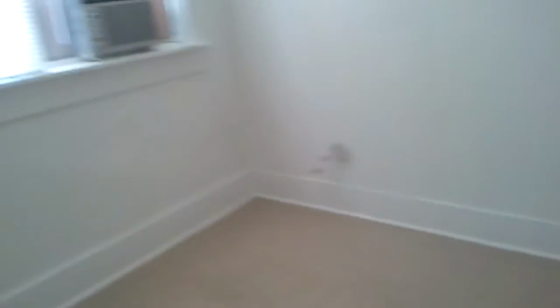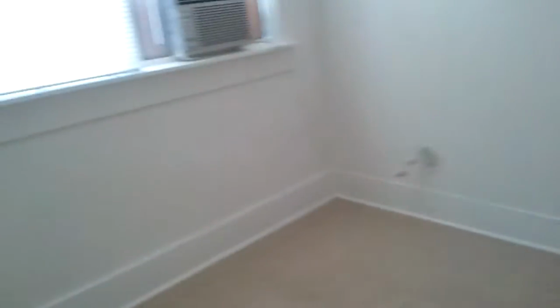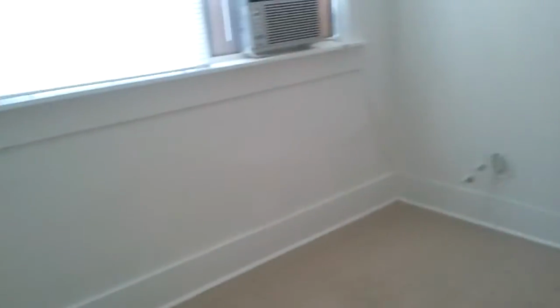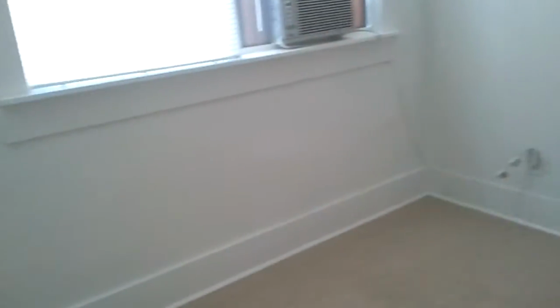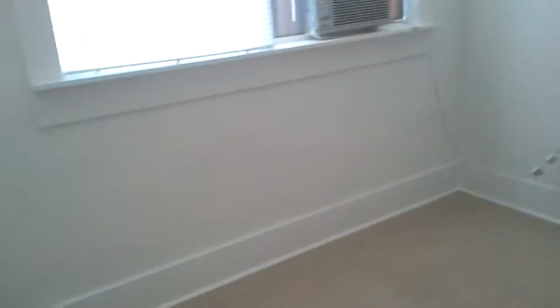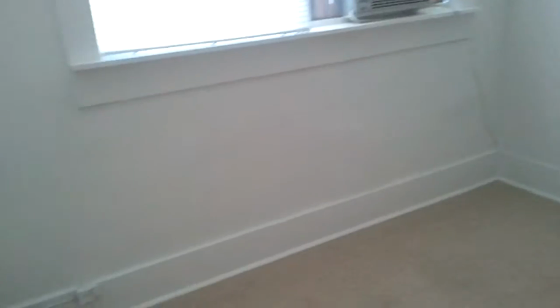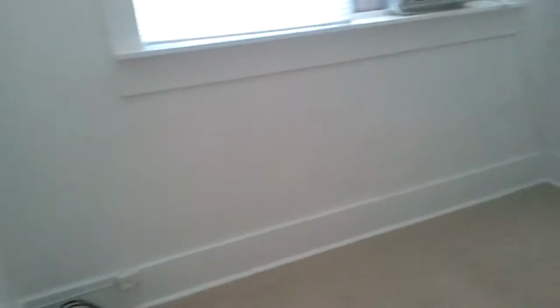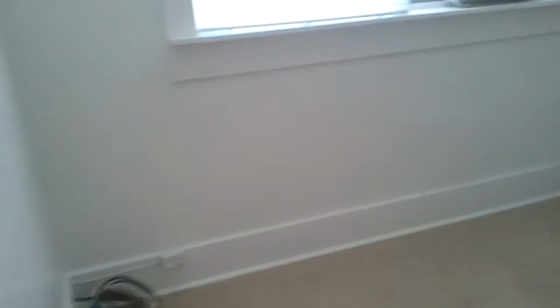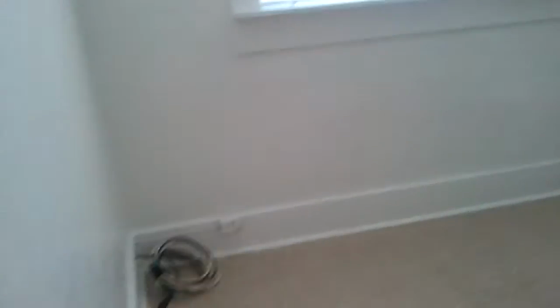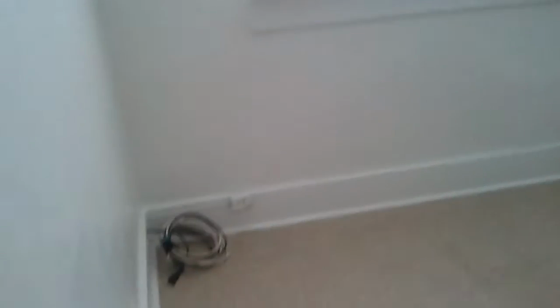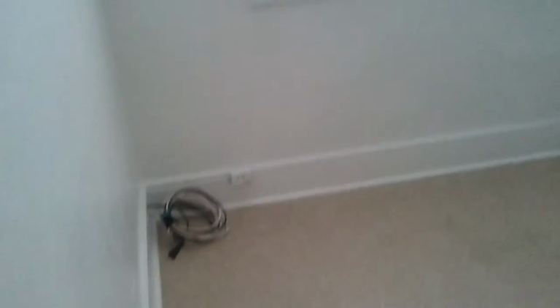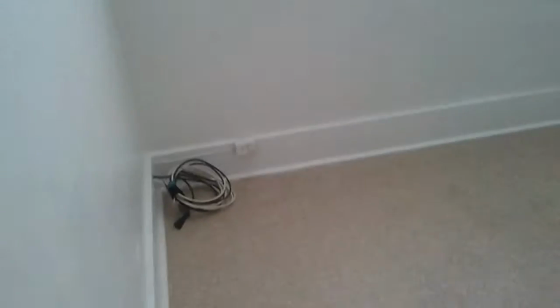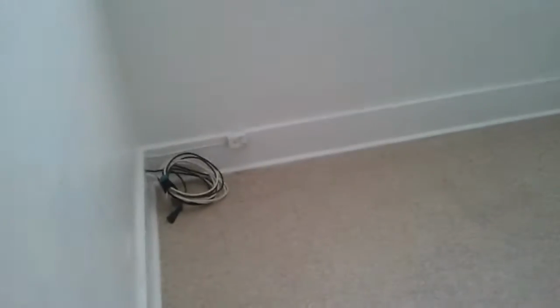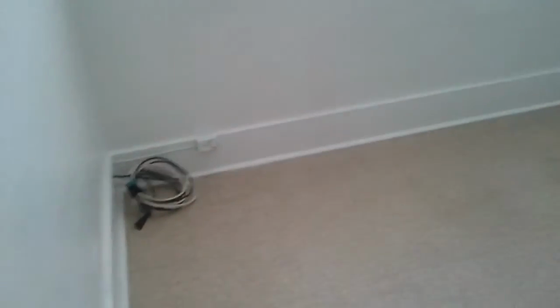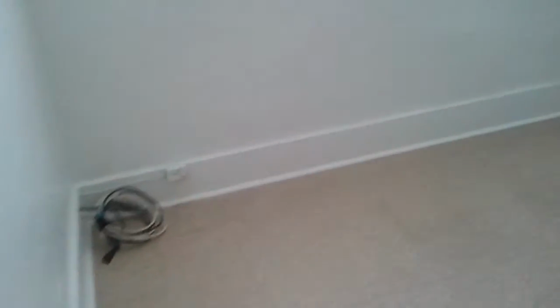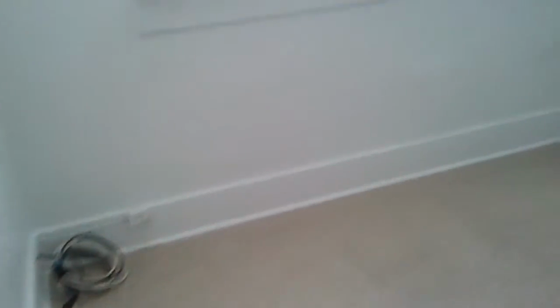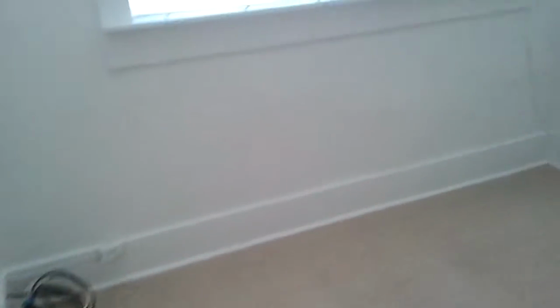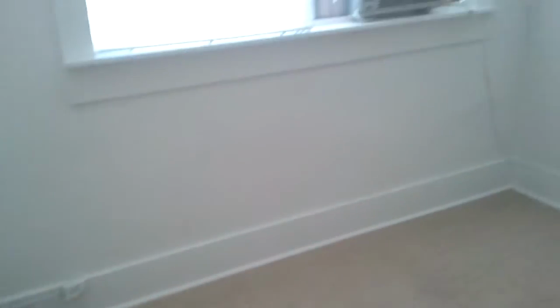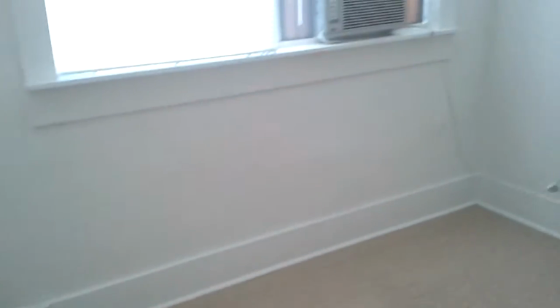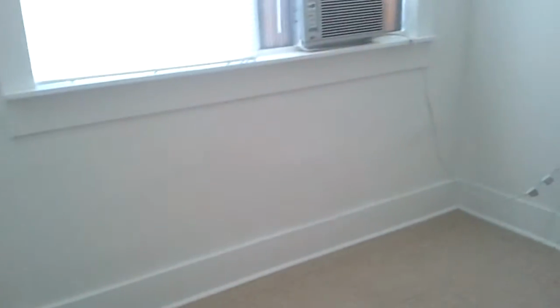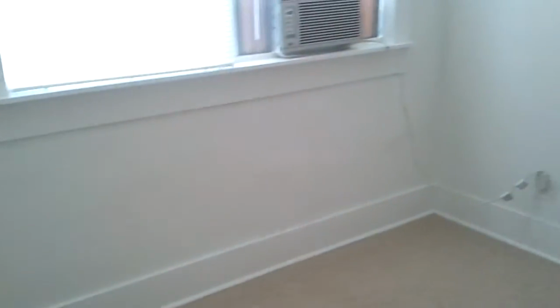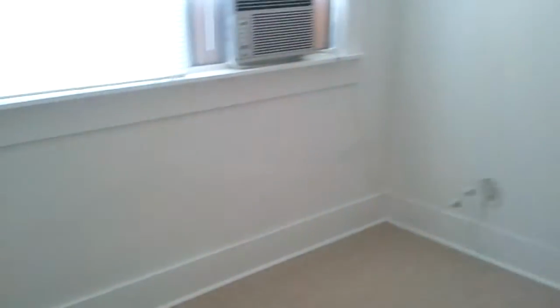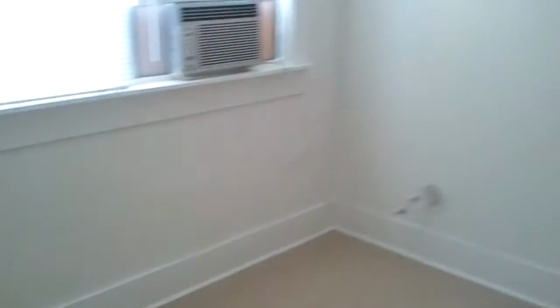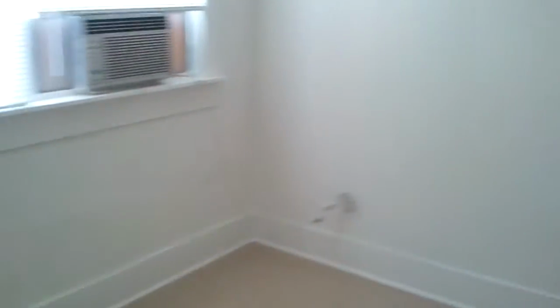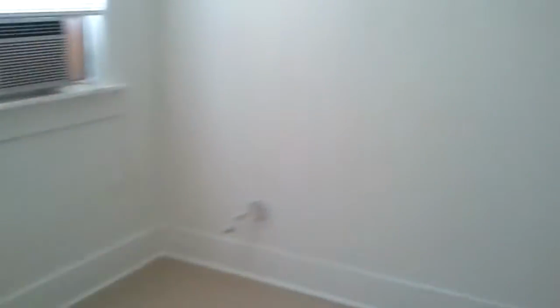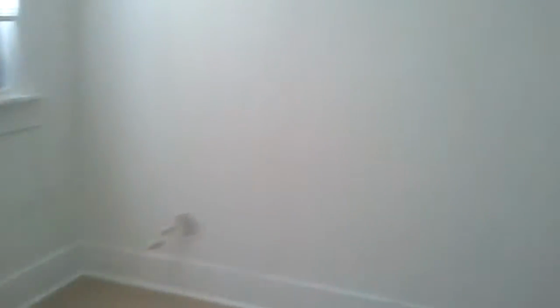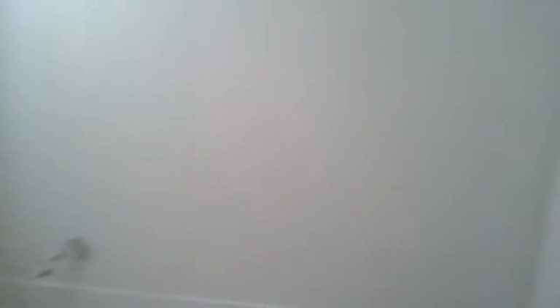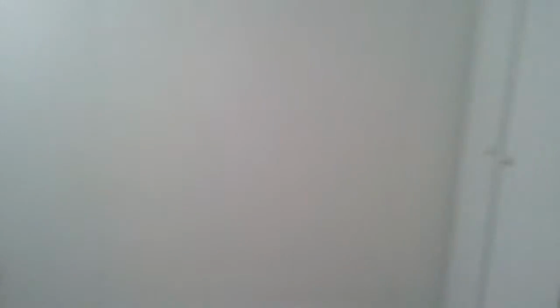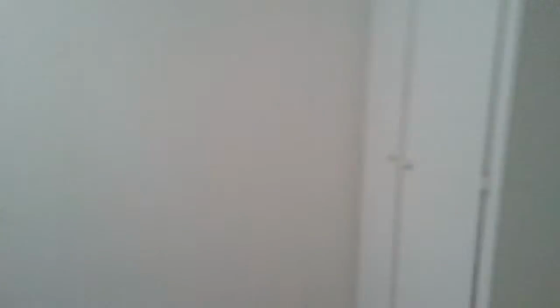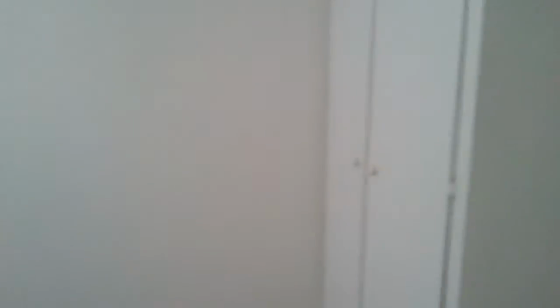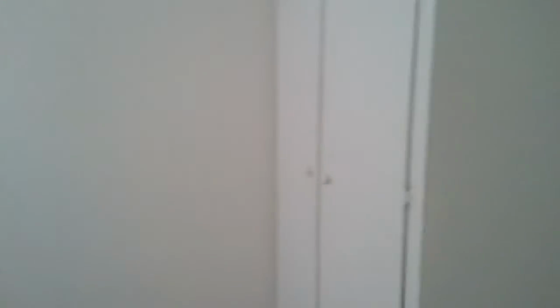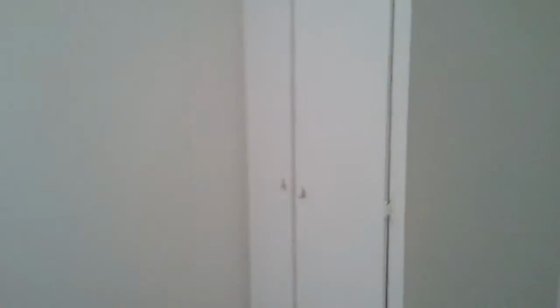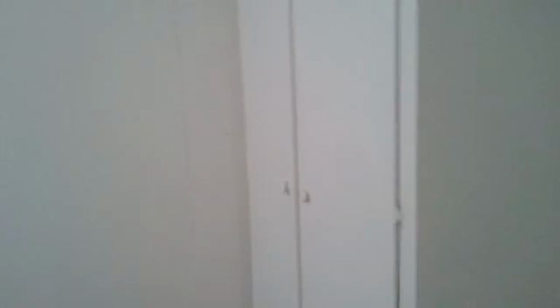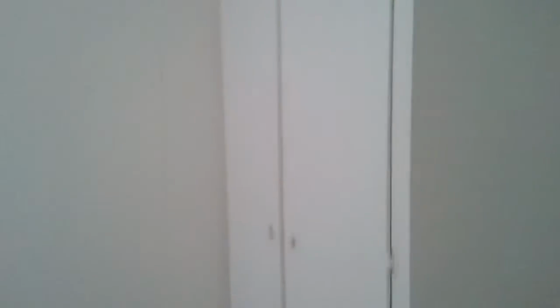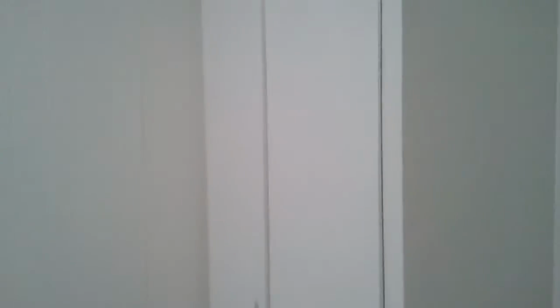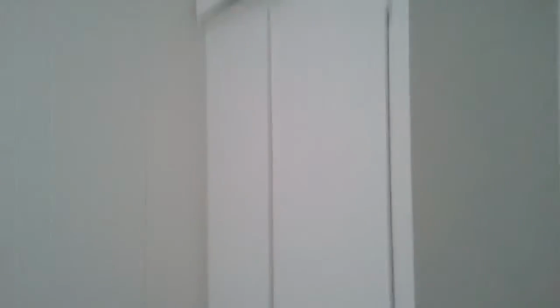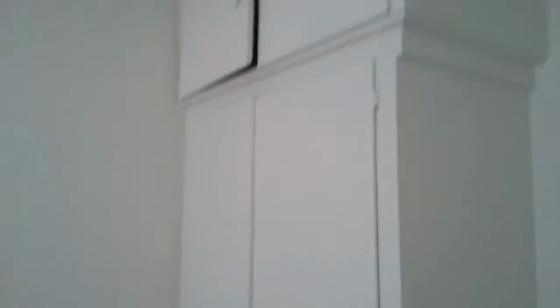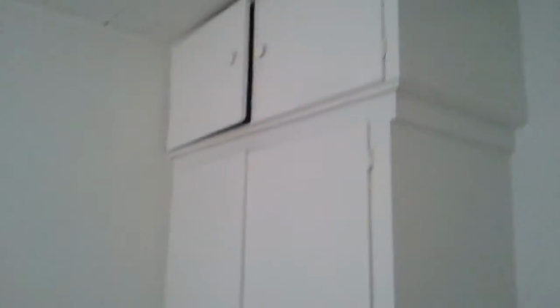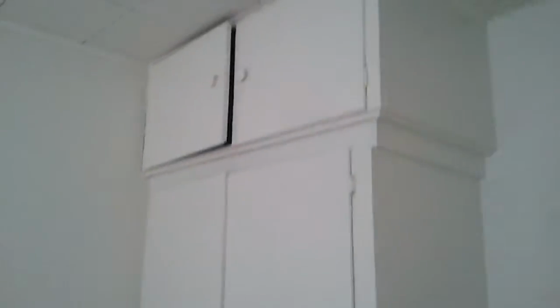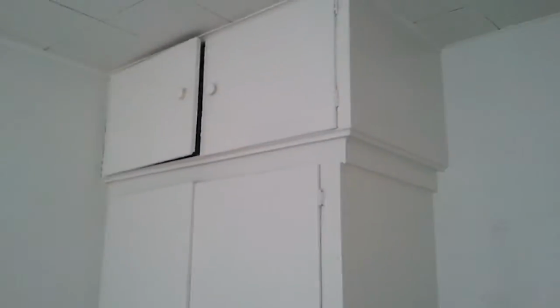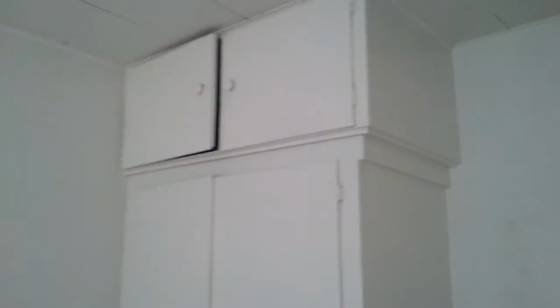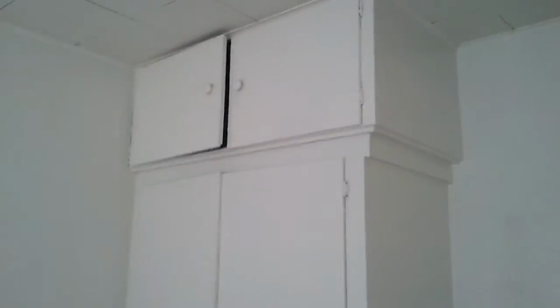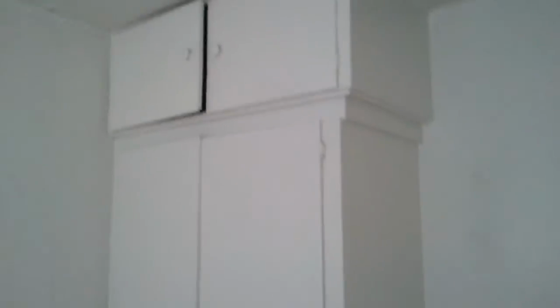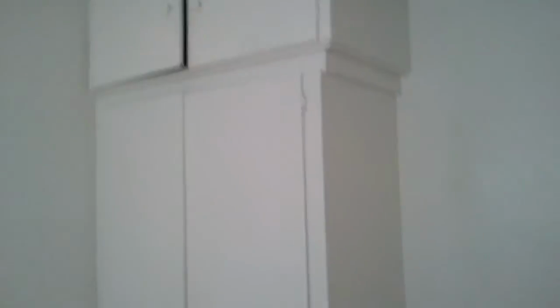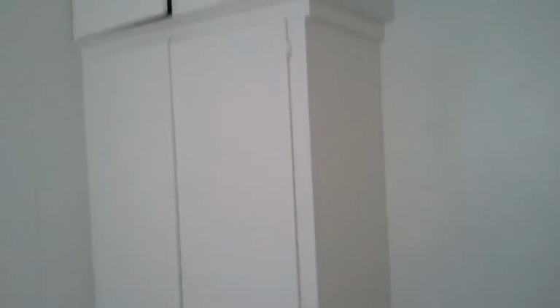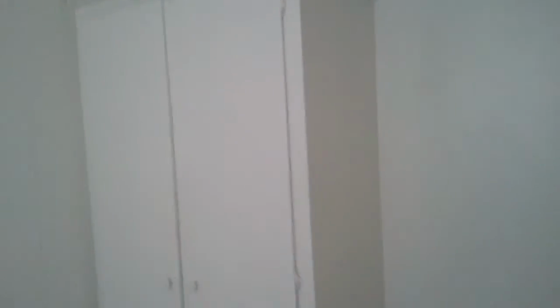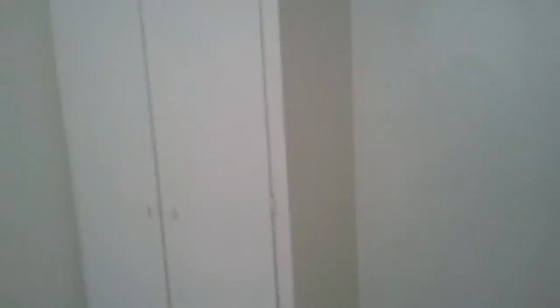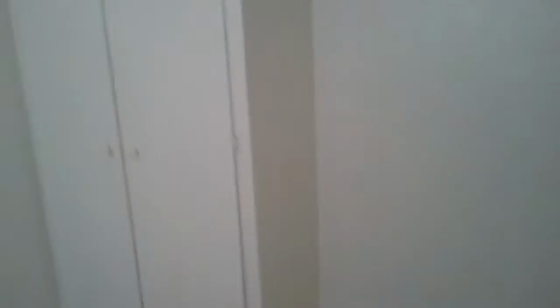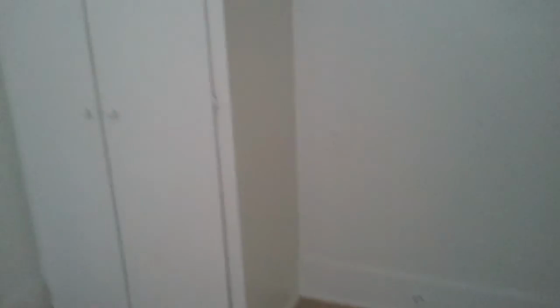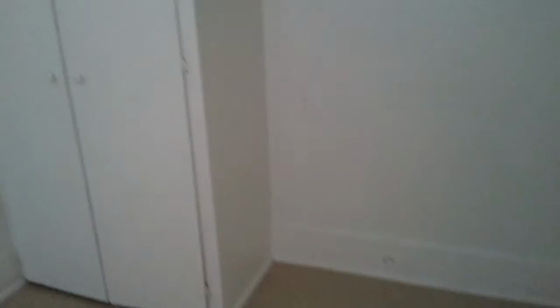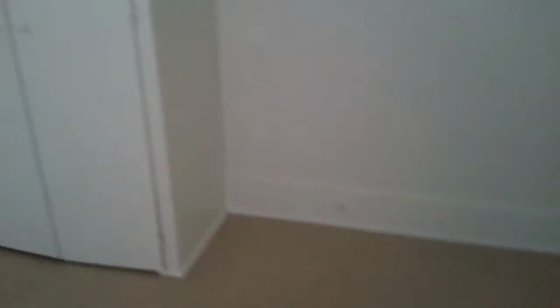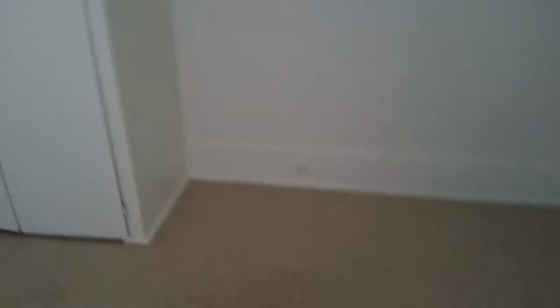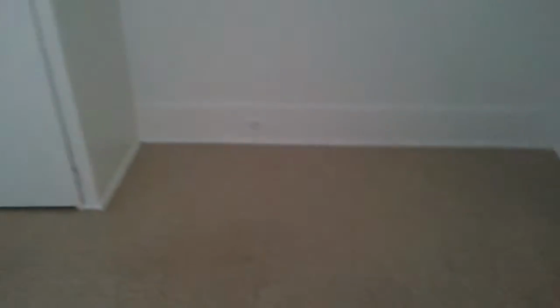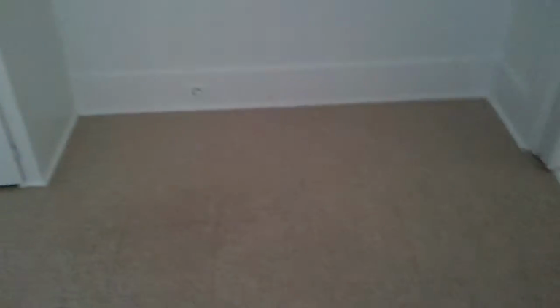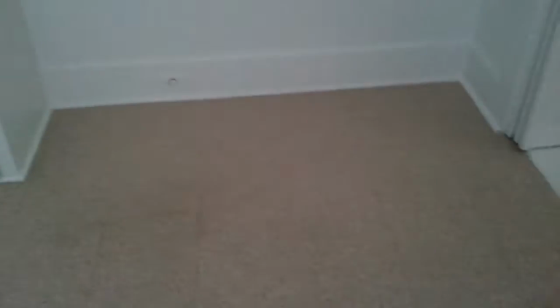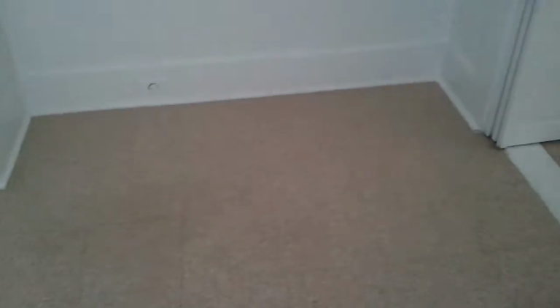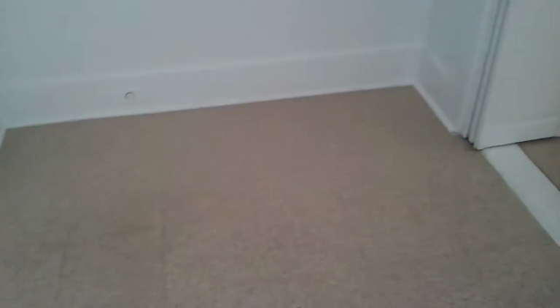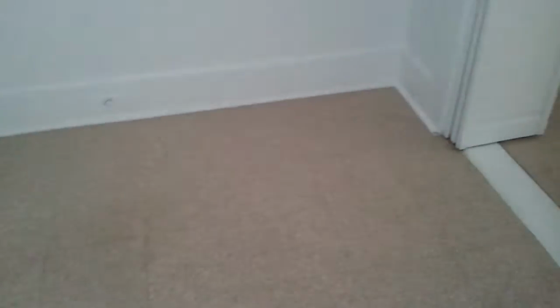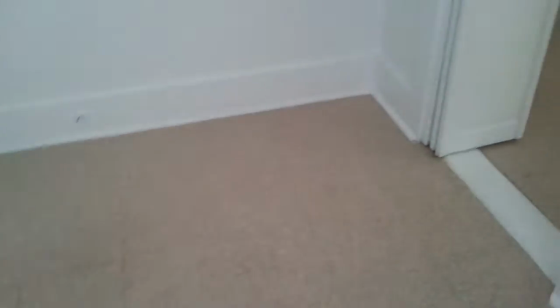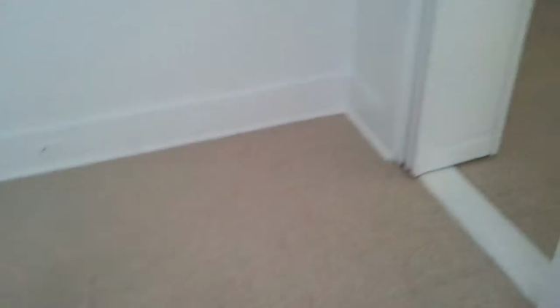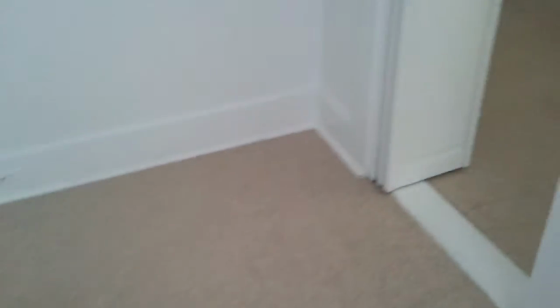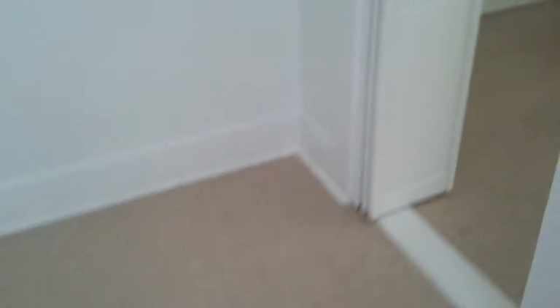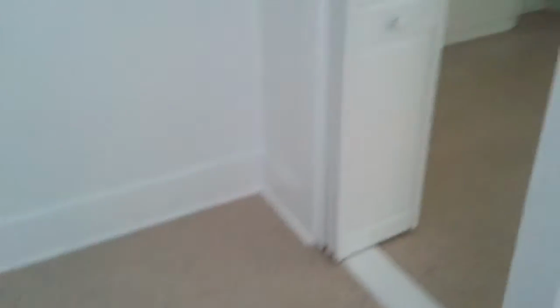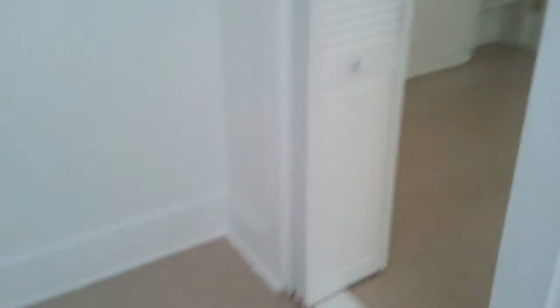Here's the first bedroom — actually a very nice size, with some closet space.